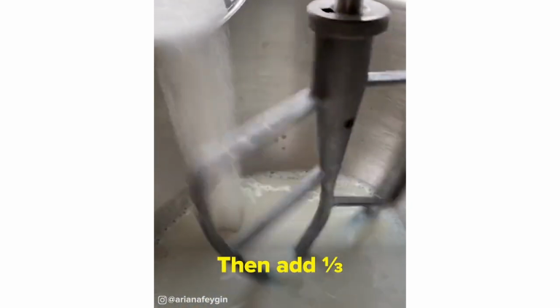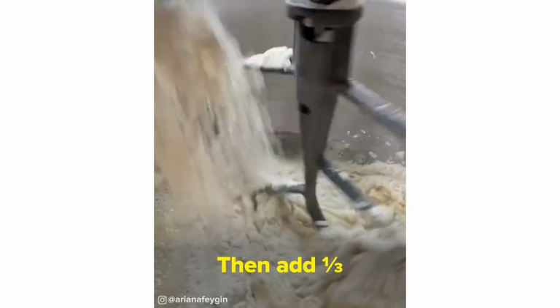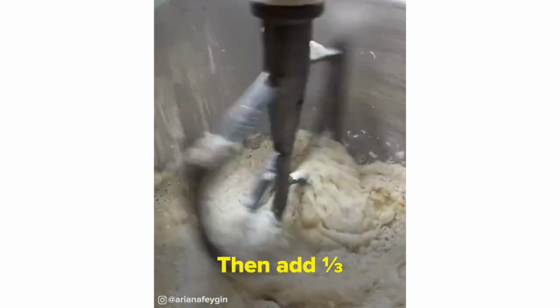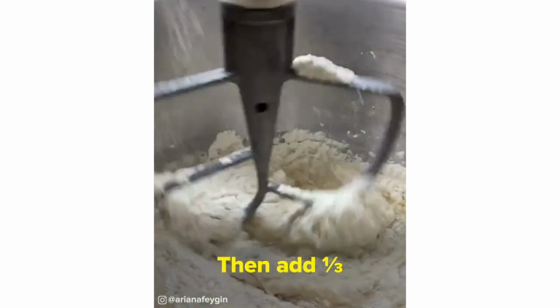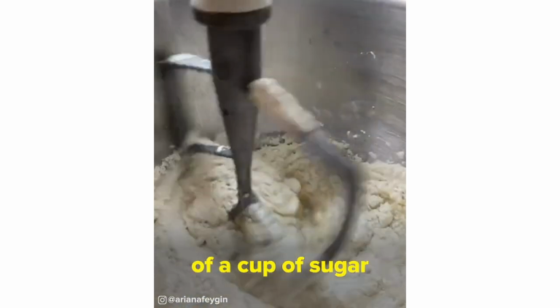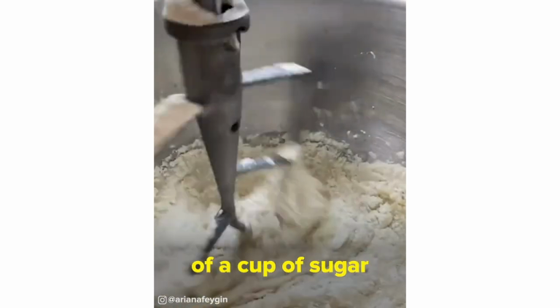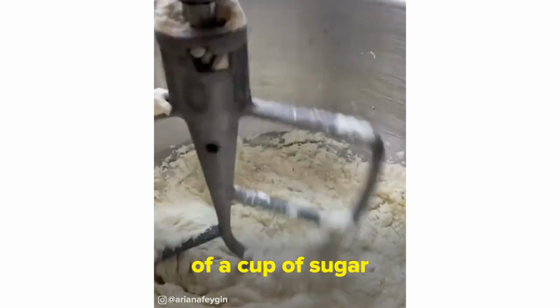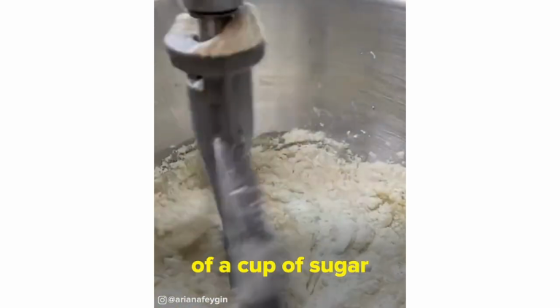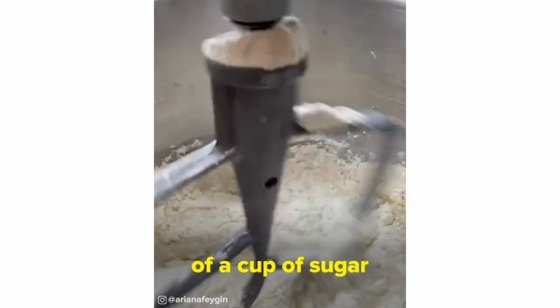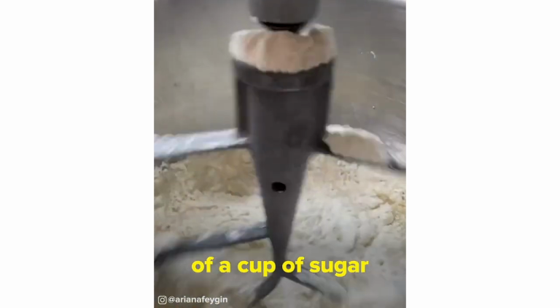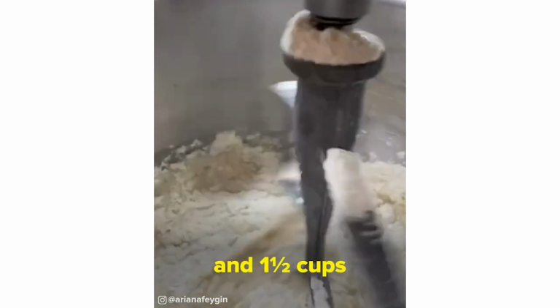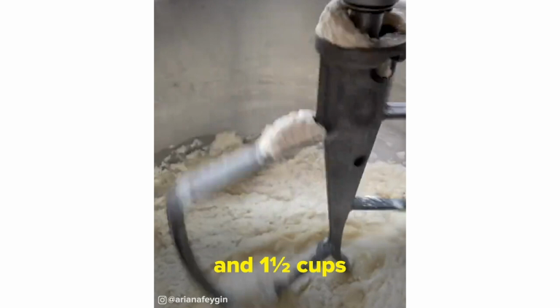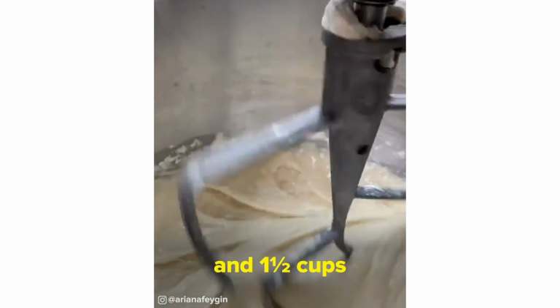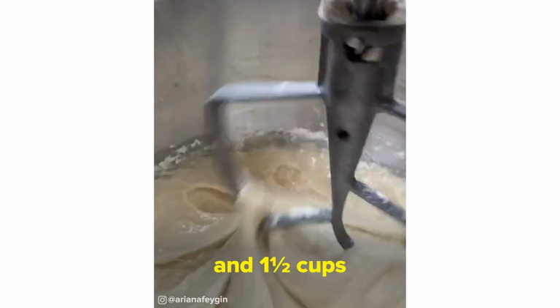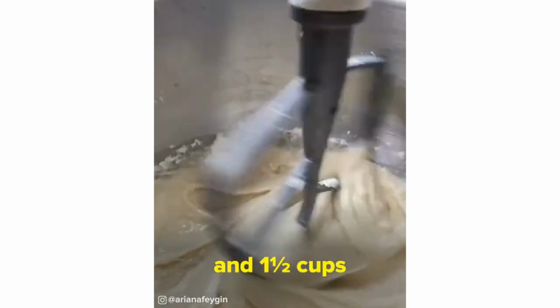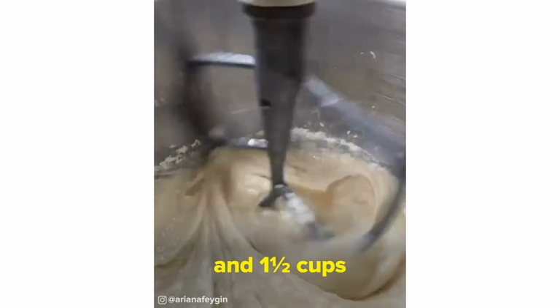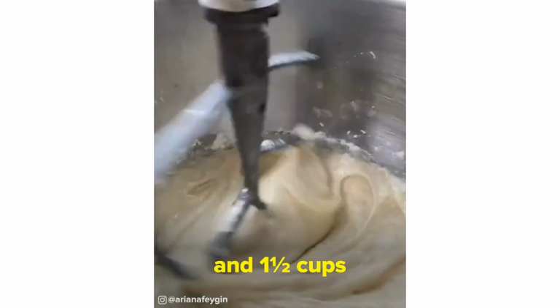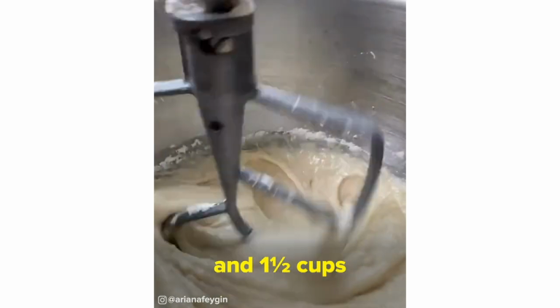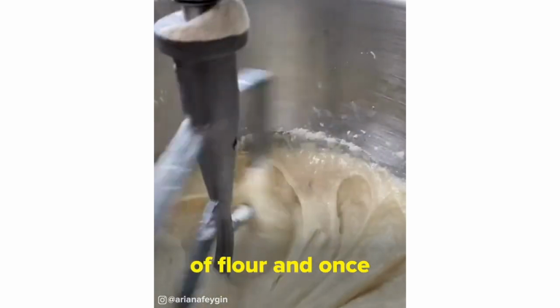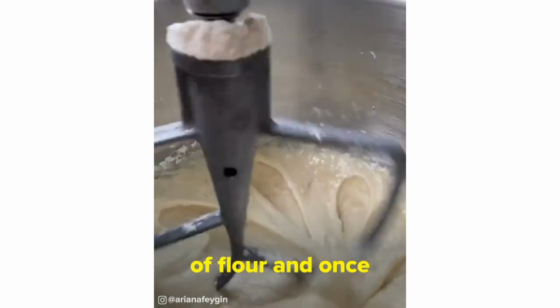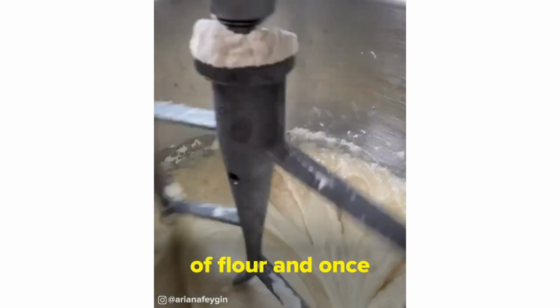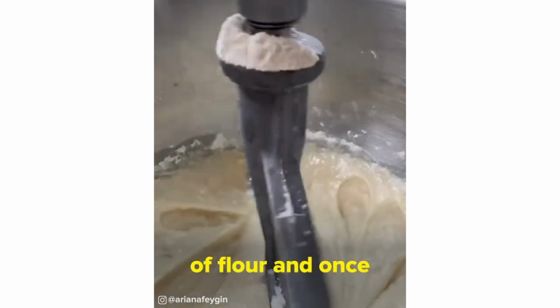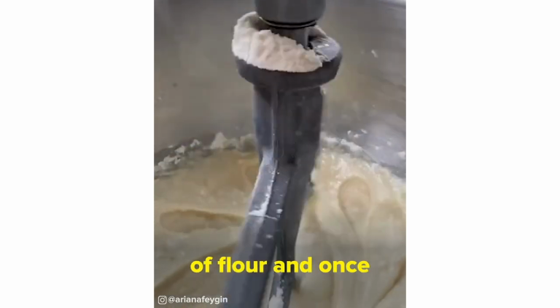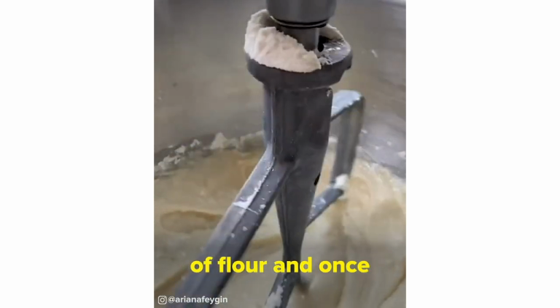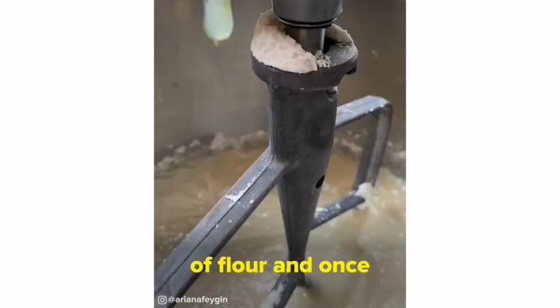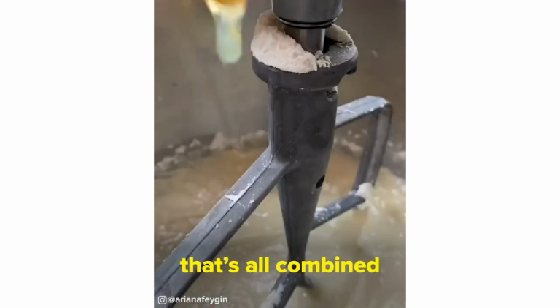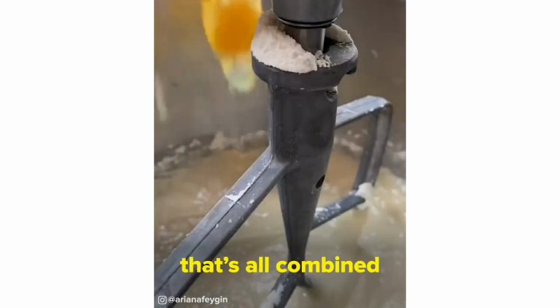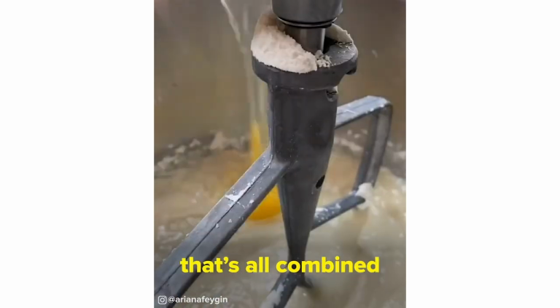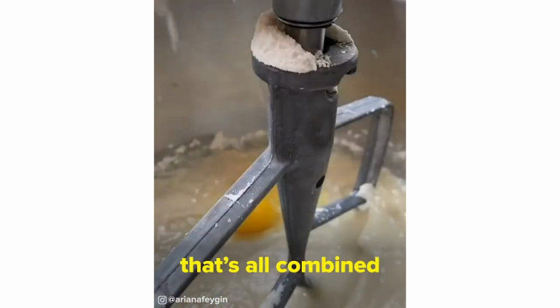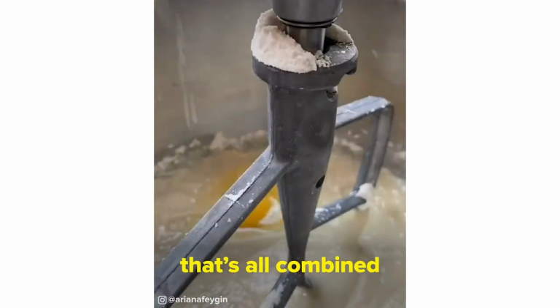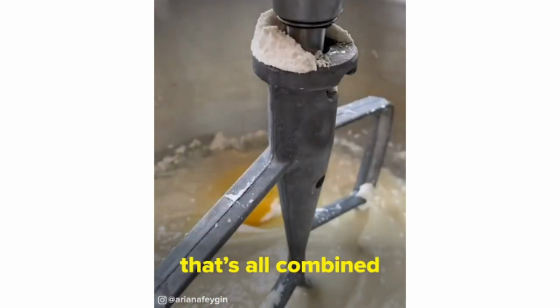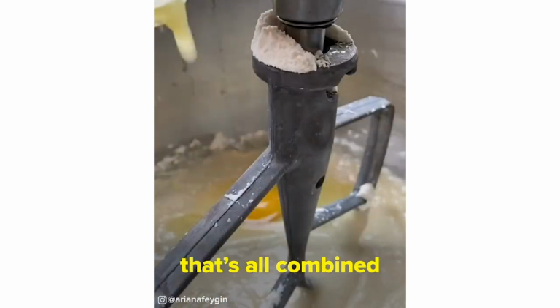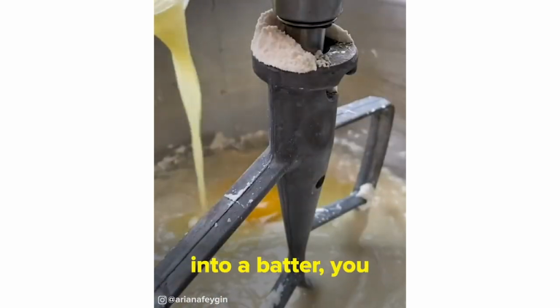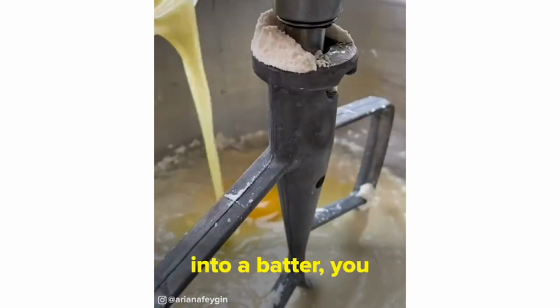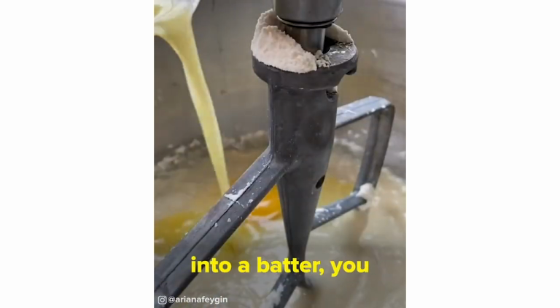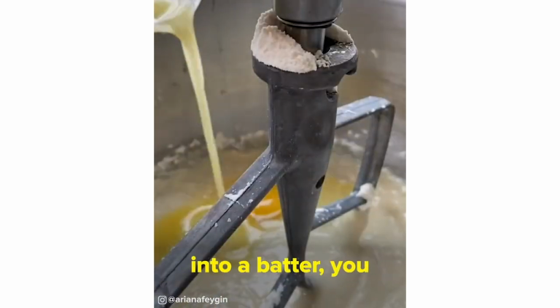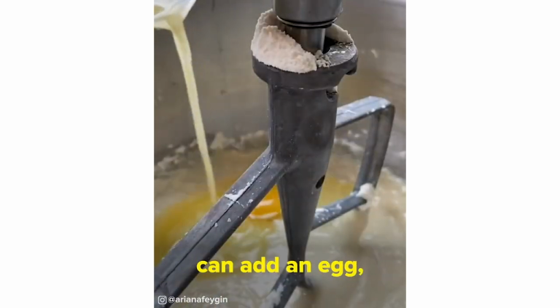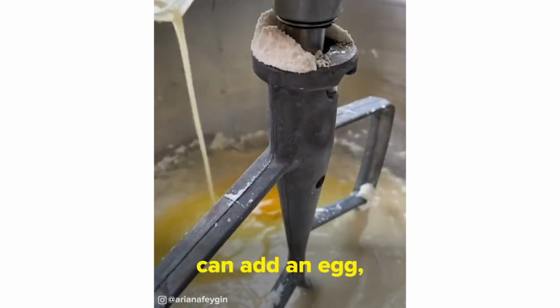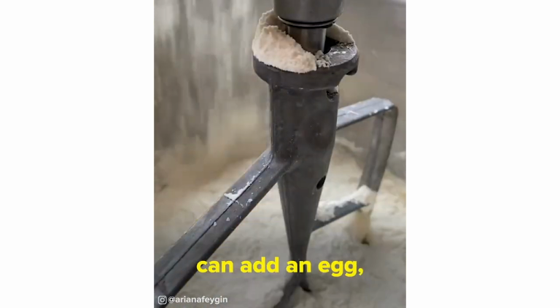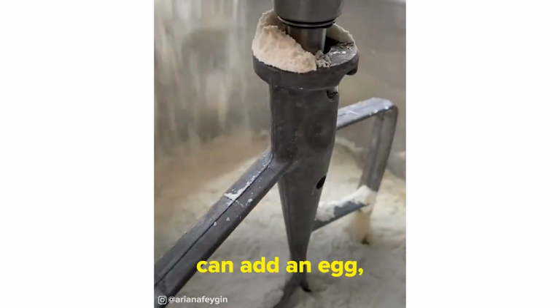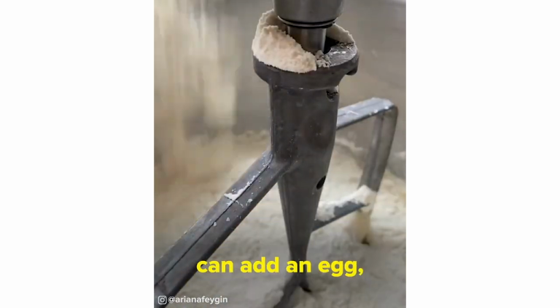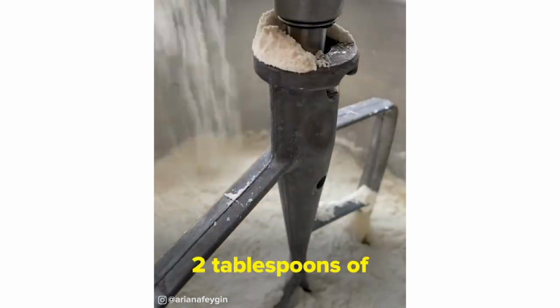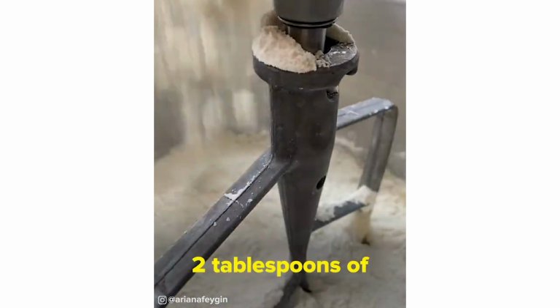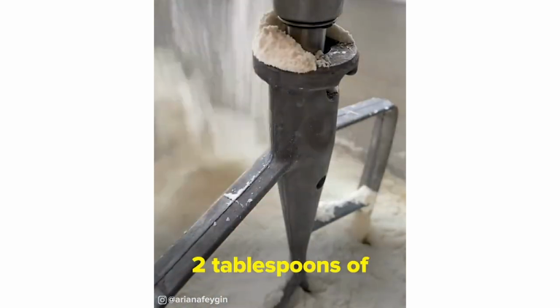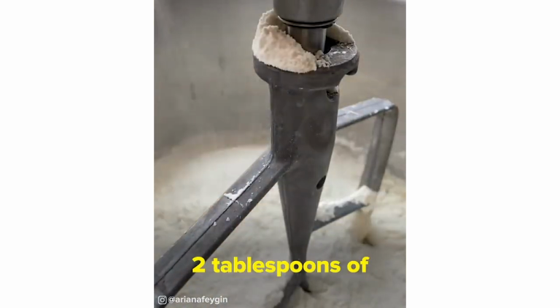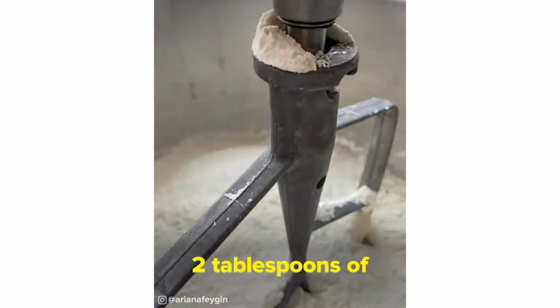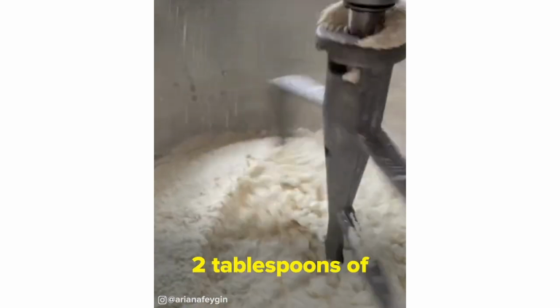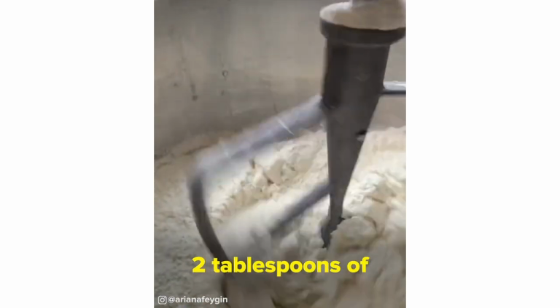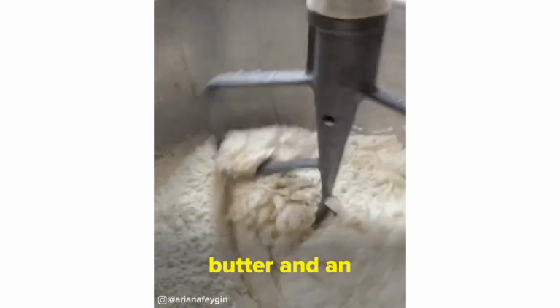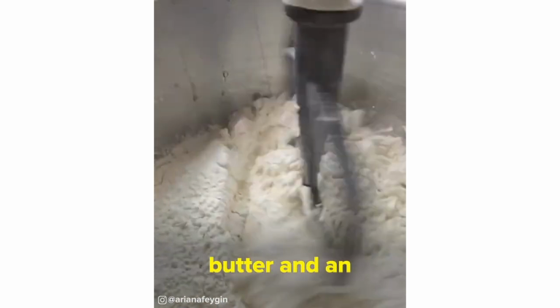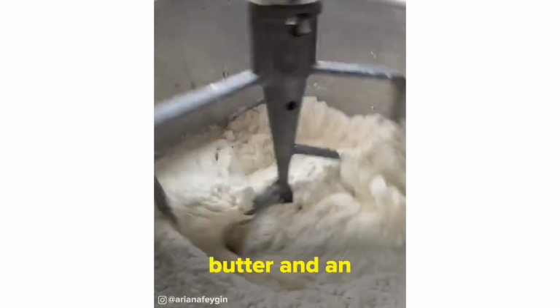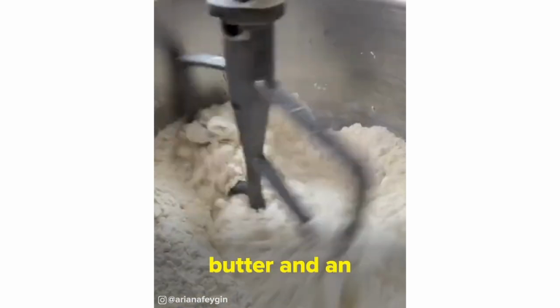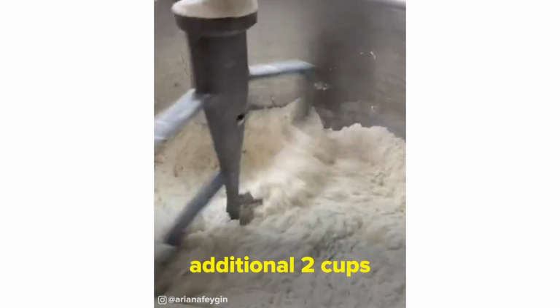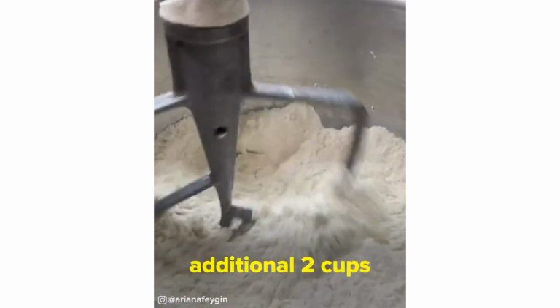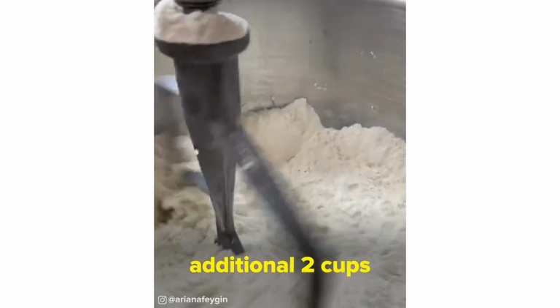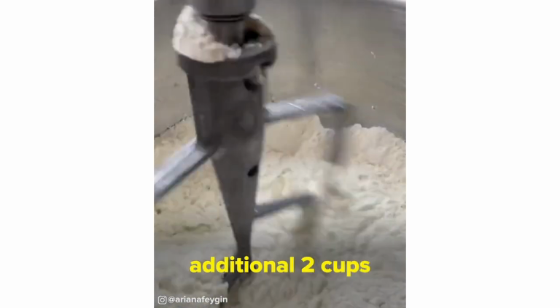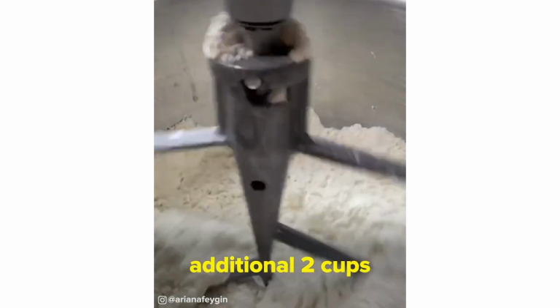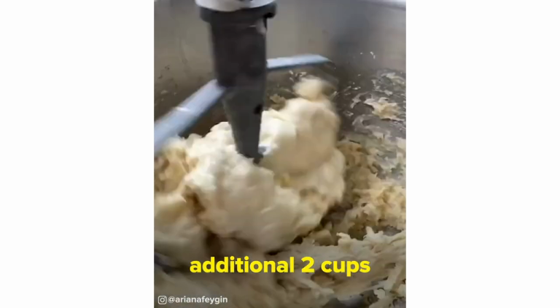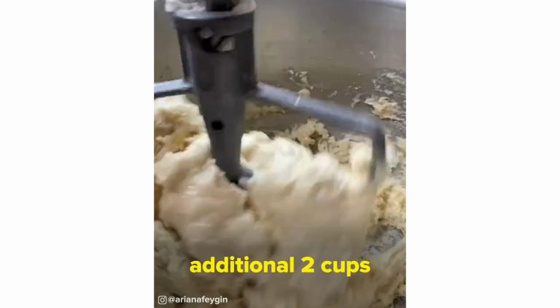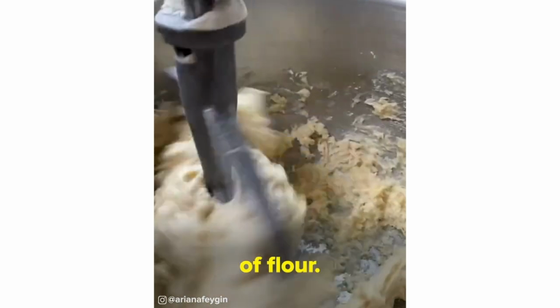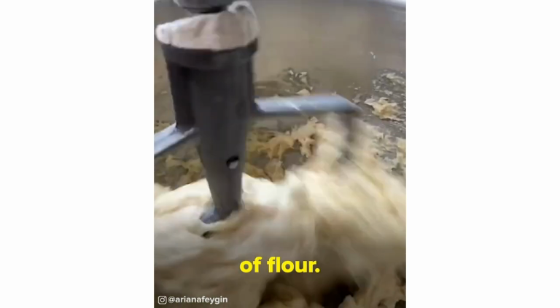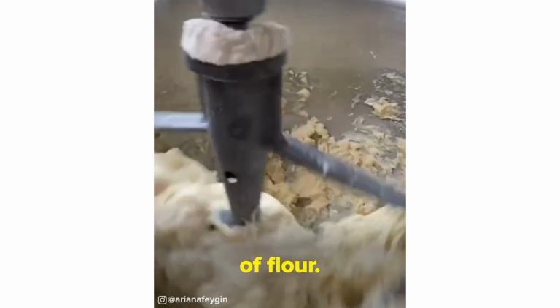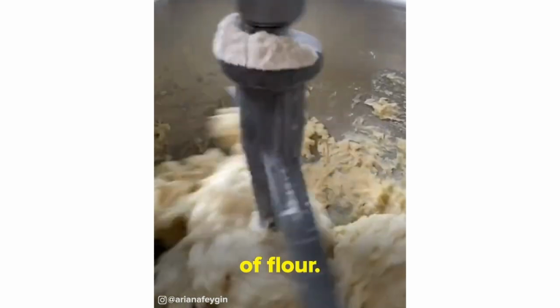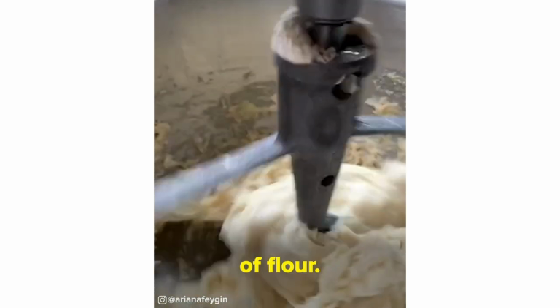Then add a third of a cup of sugar and one and a half cups of flour. And once that's all combined into a batter, you can add an egg, two tablespoons of butter, and an additional two cups of flour.